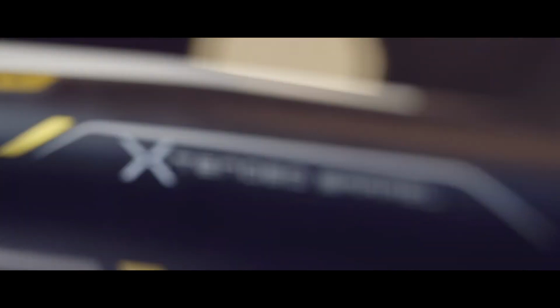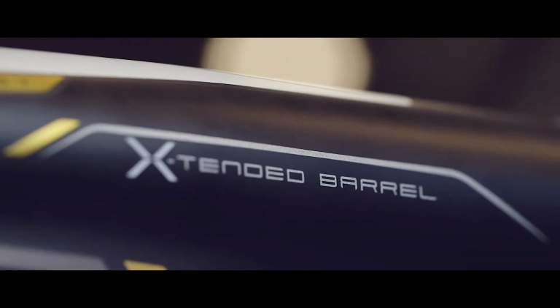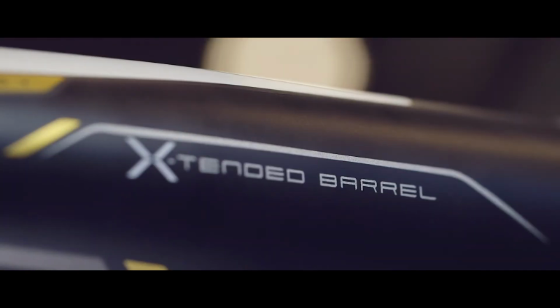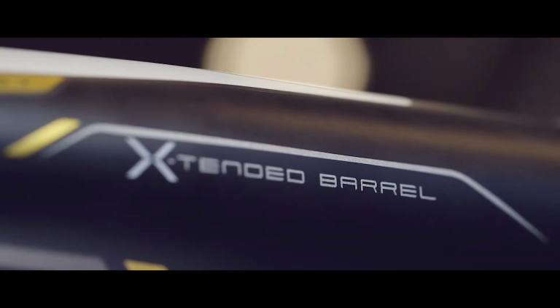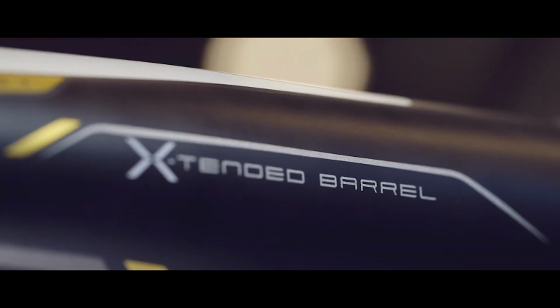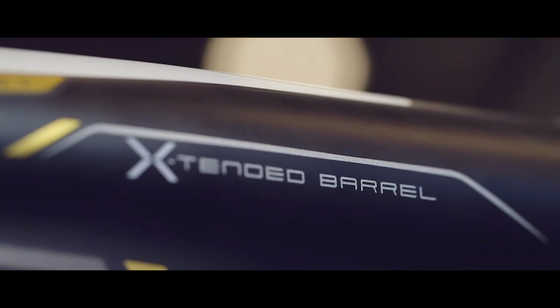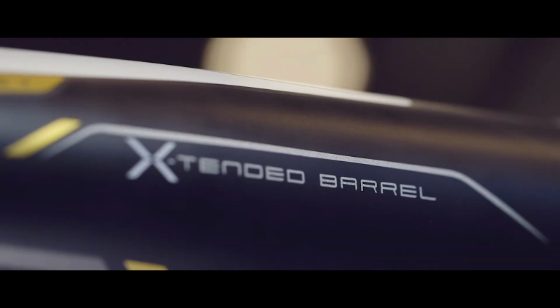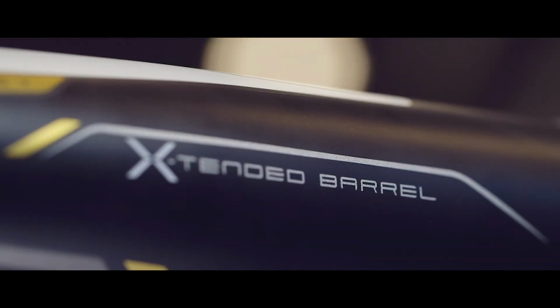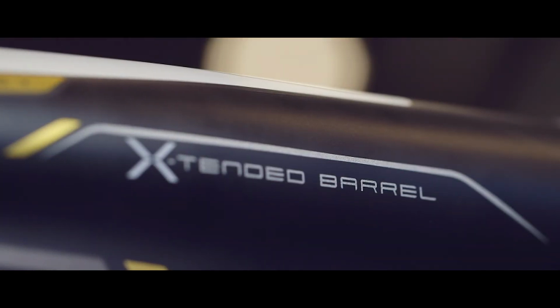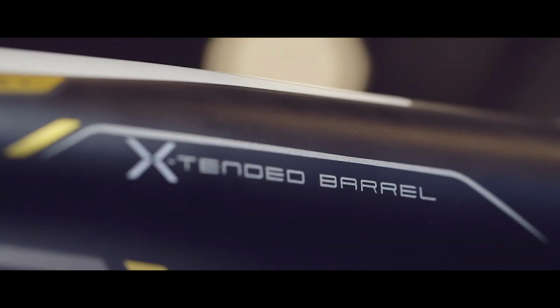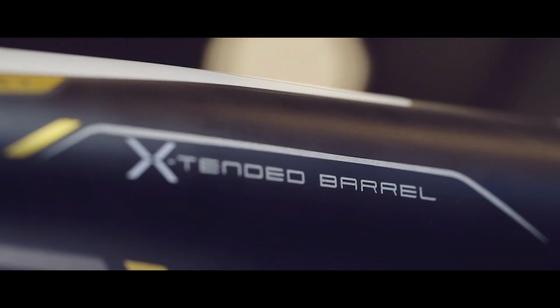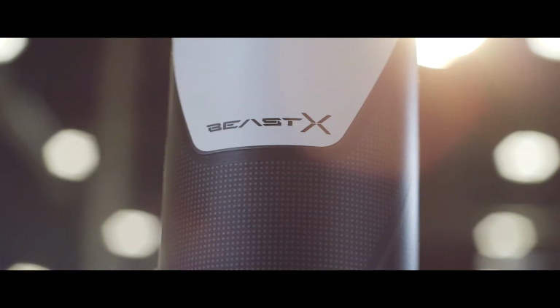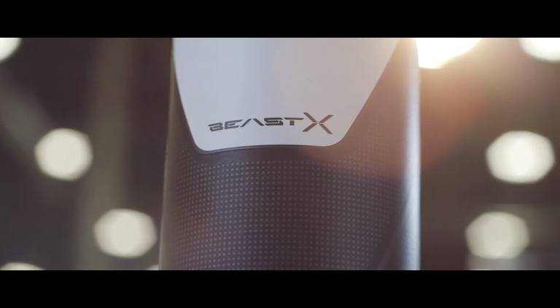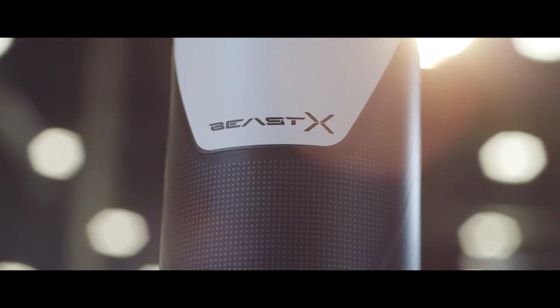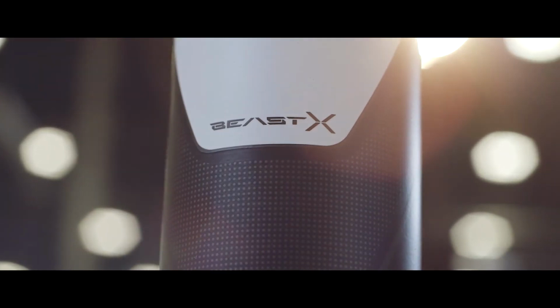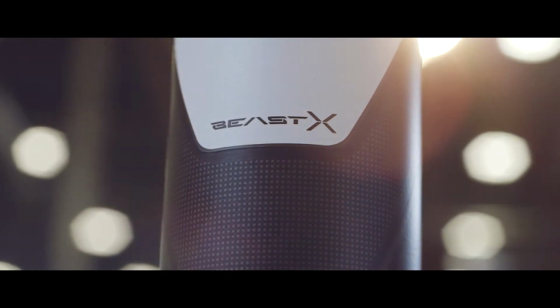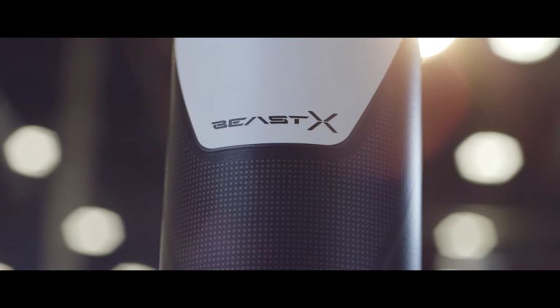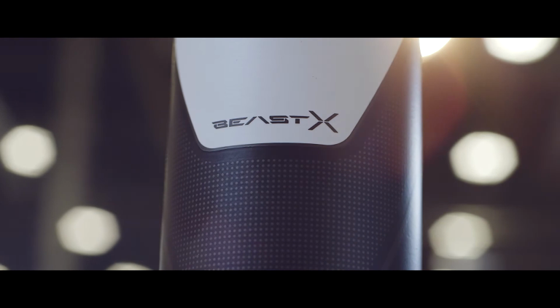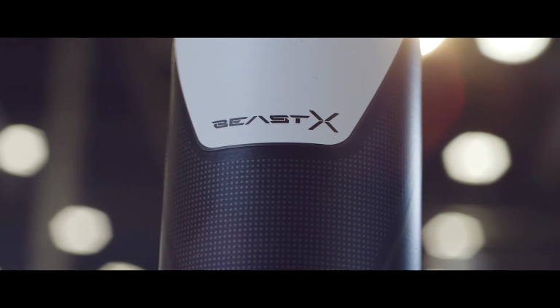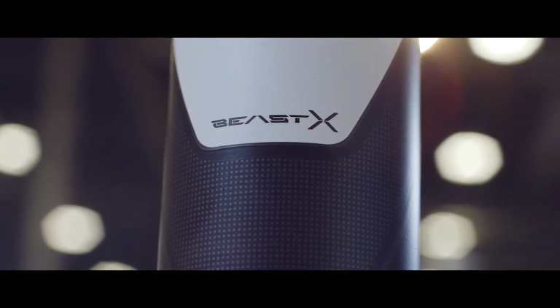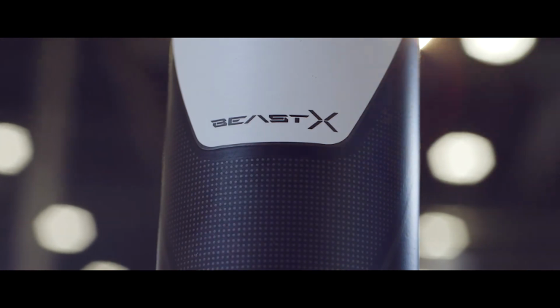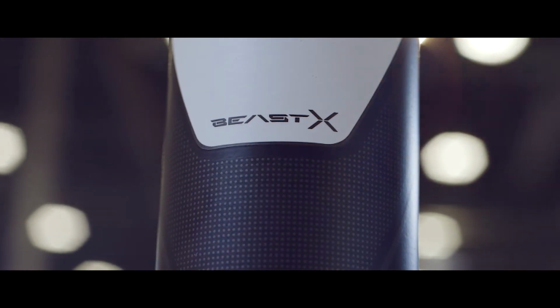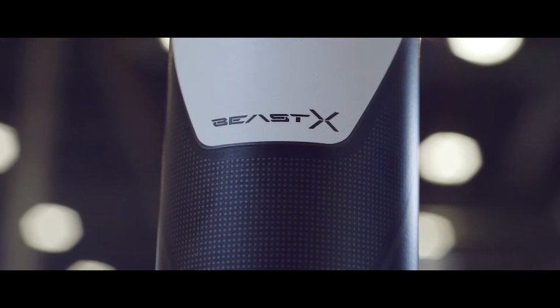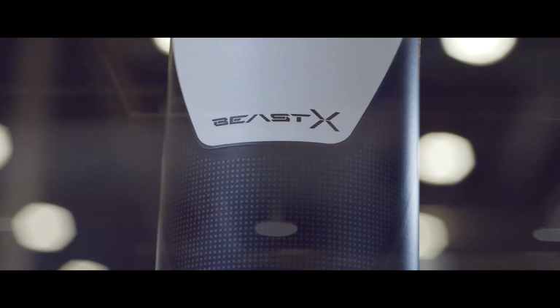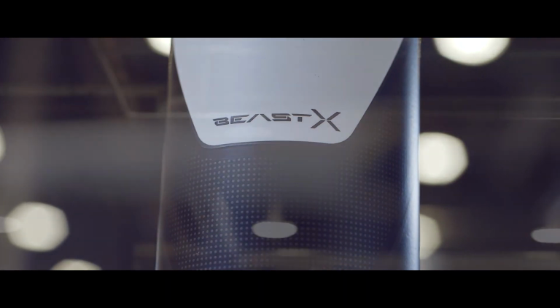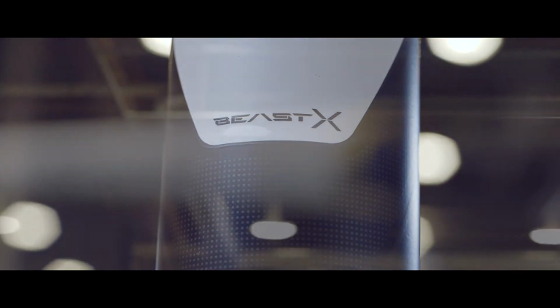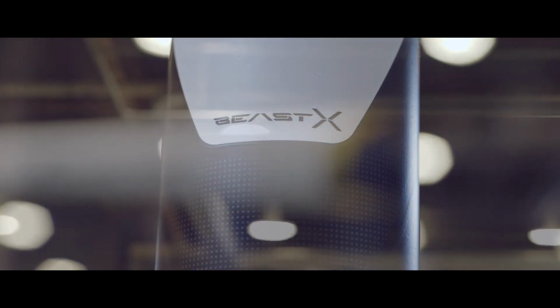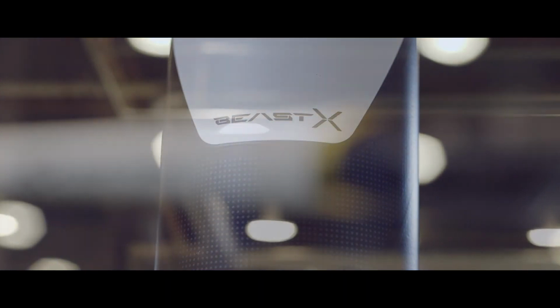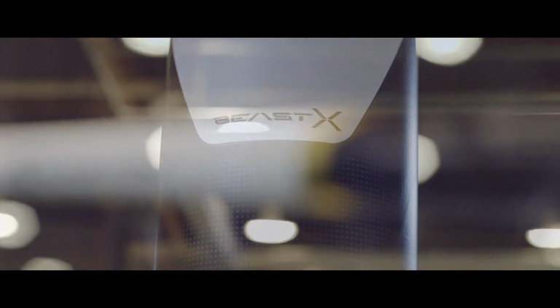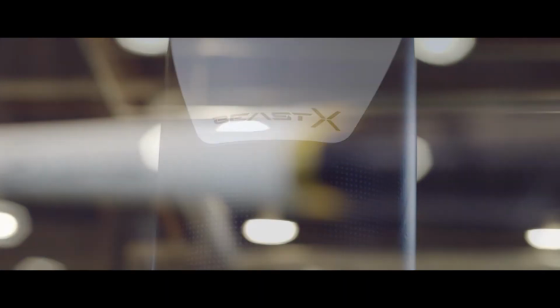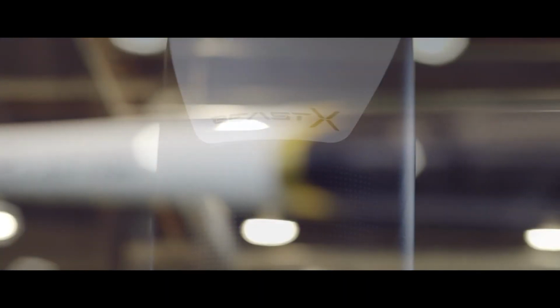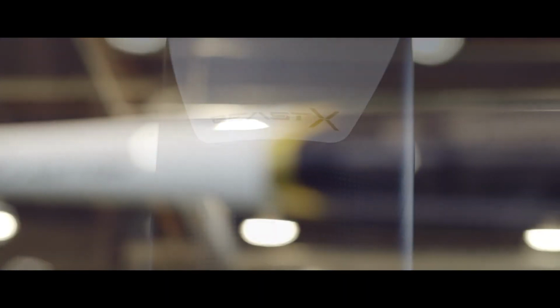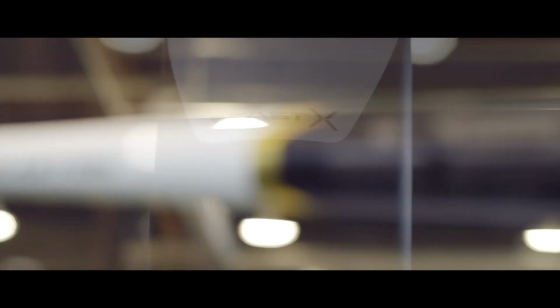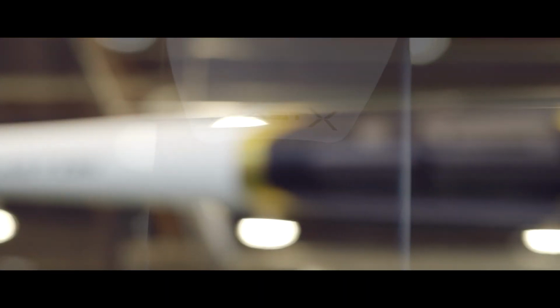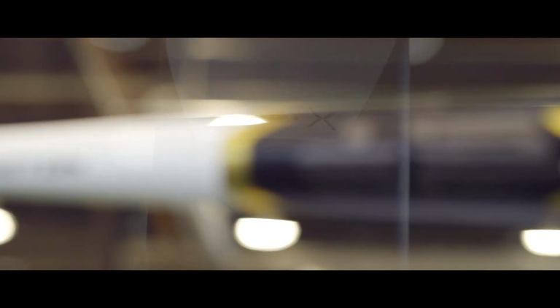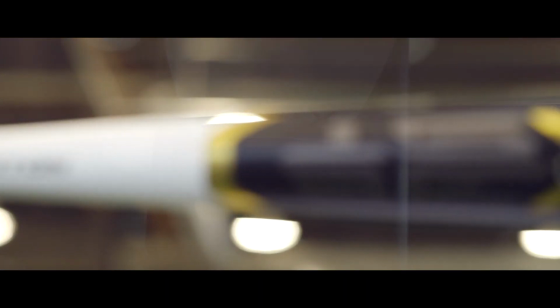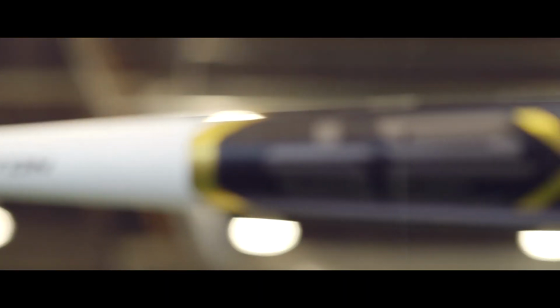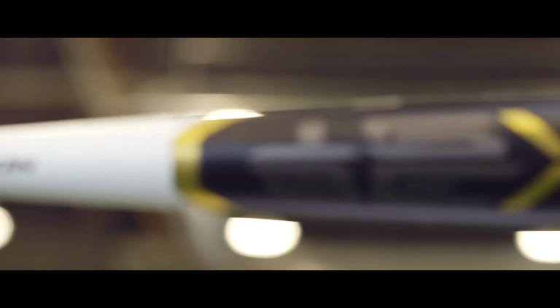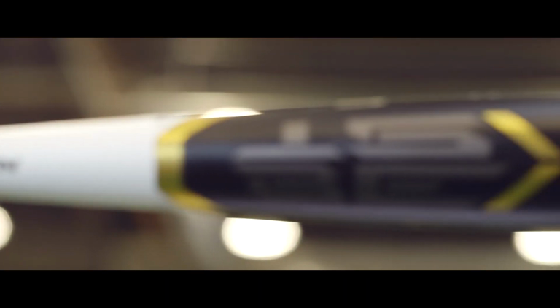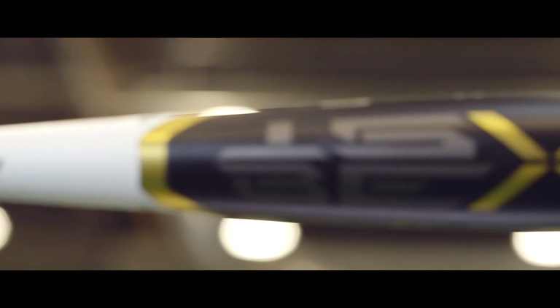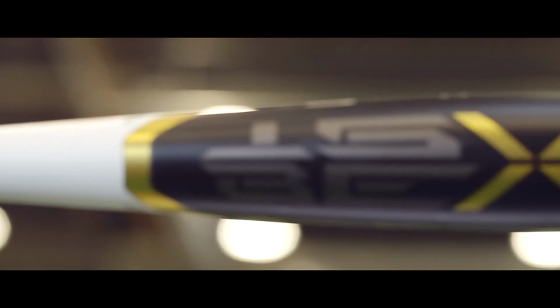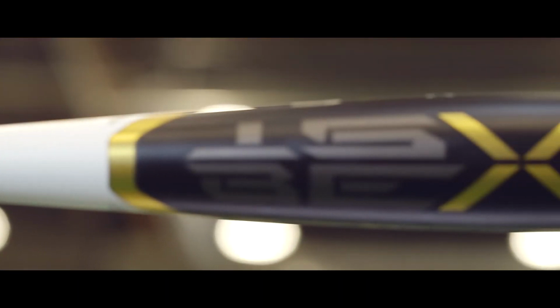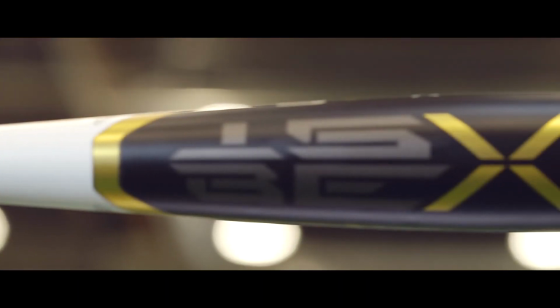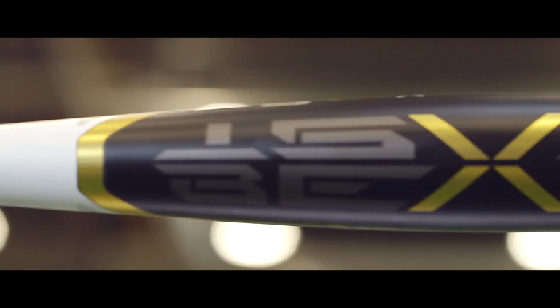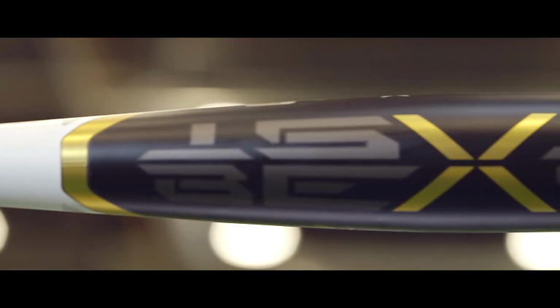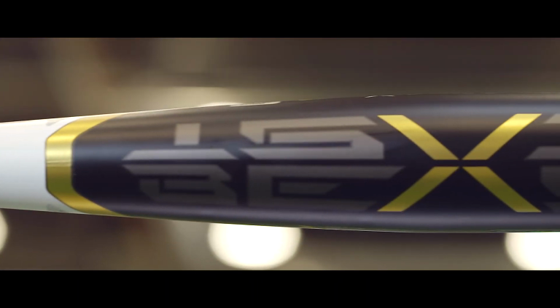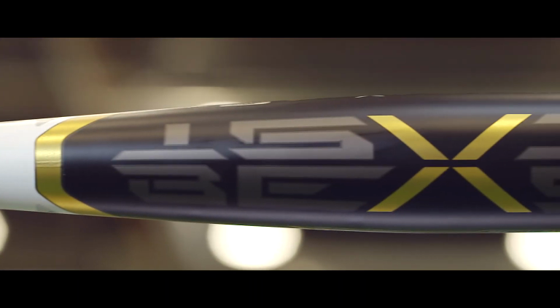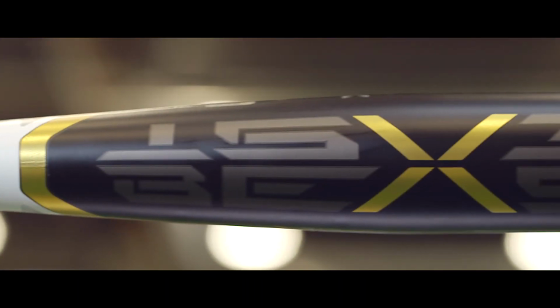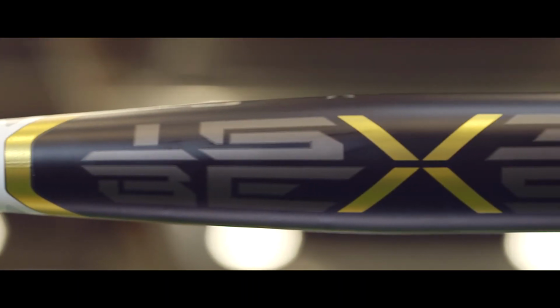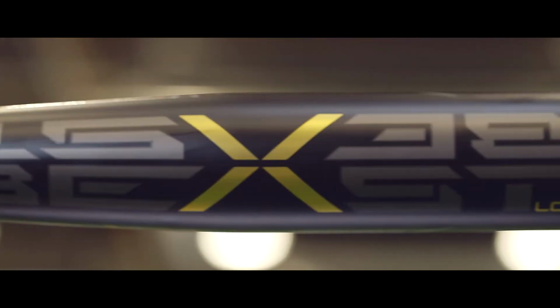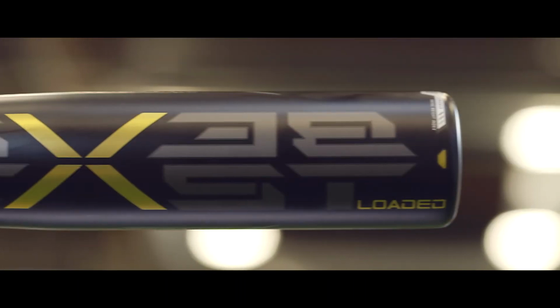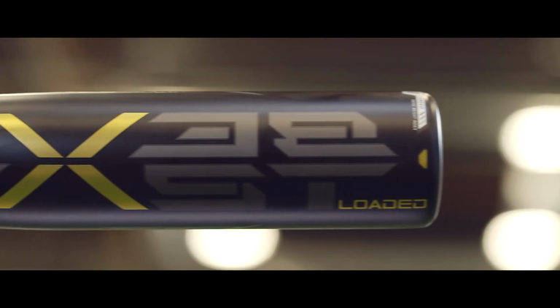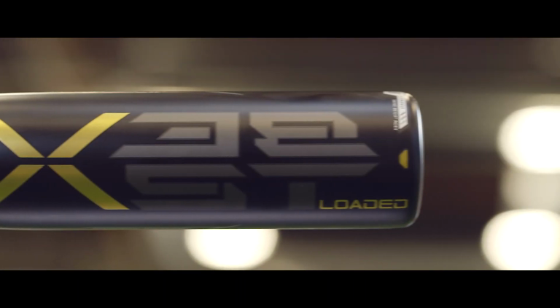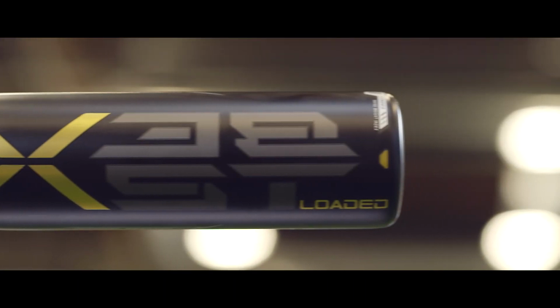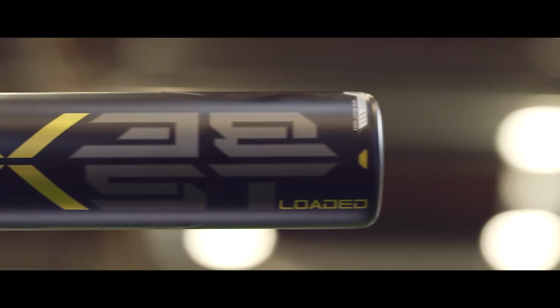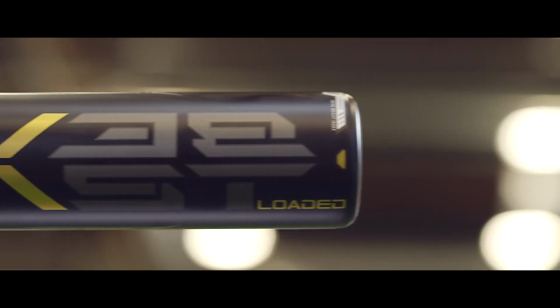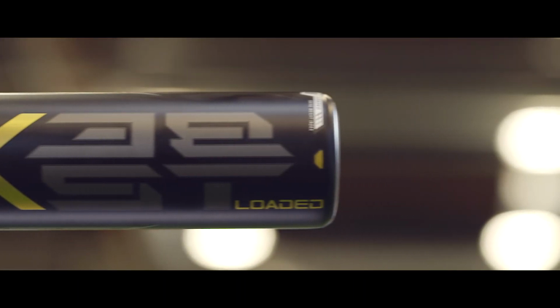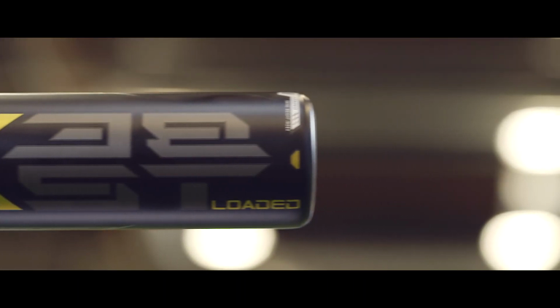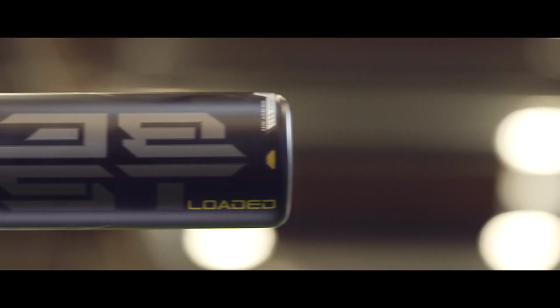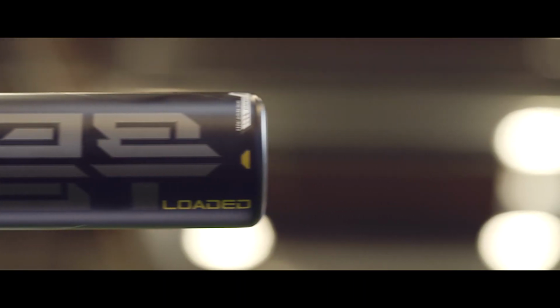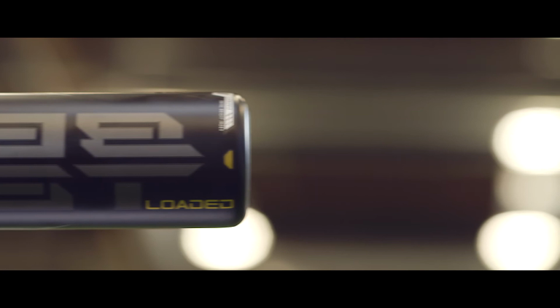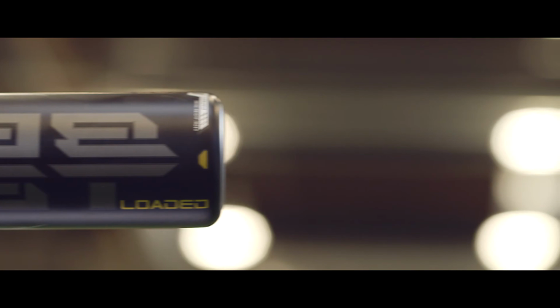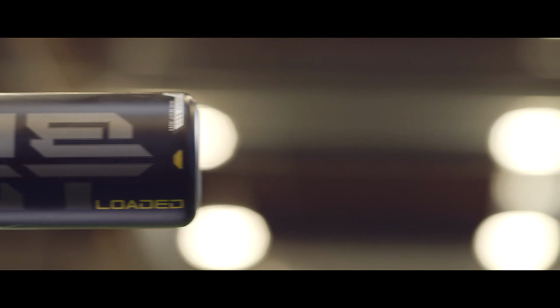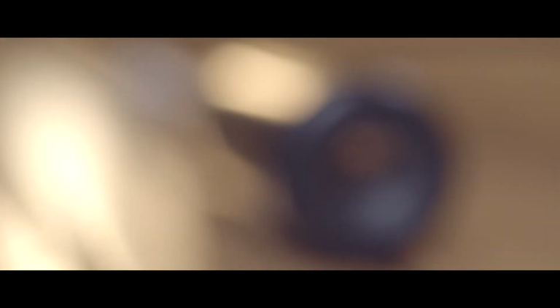The extended barrel design, combined with the new ATAK Alloy, delivers the longest aluminum BB-Core barrel with the biggest sweet spot in the game.